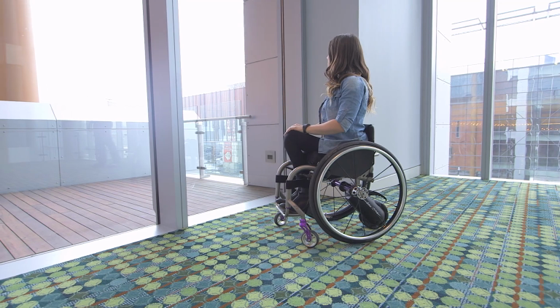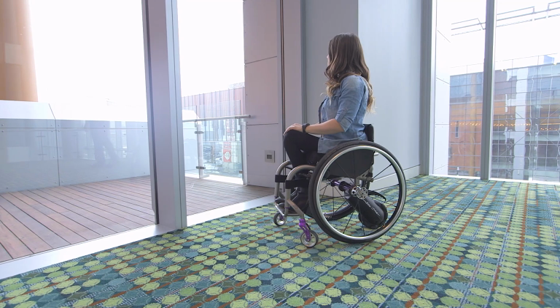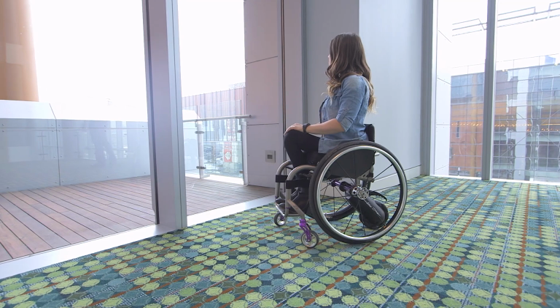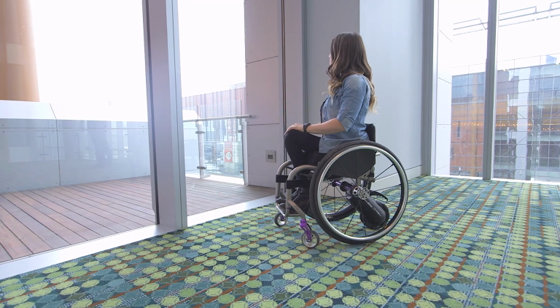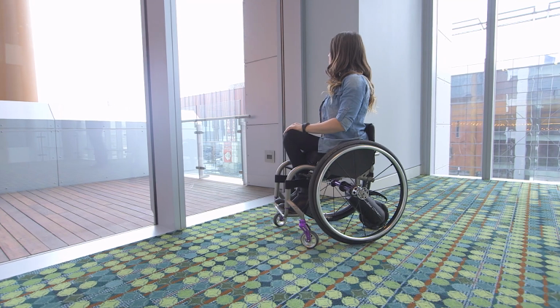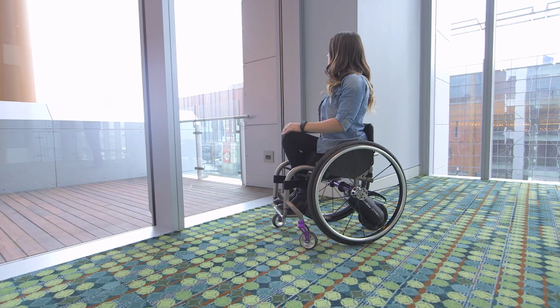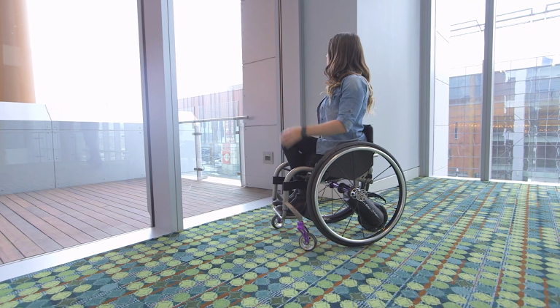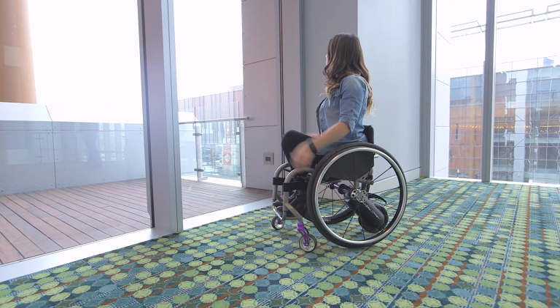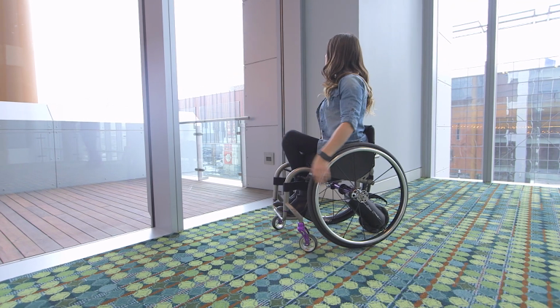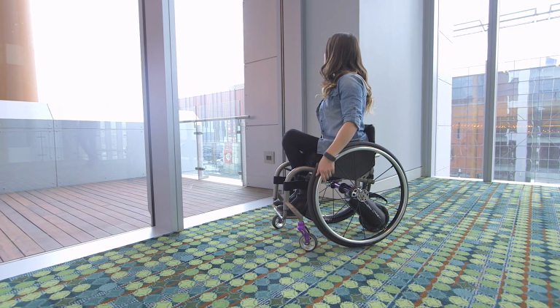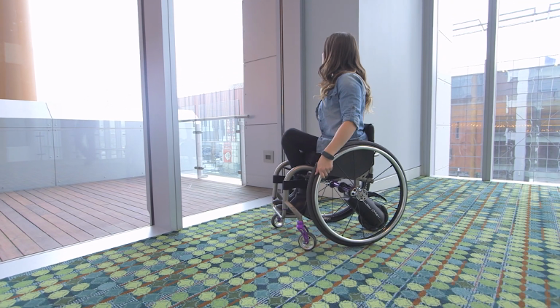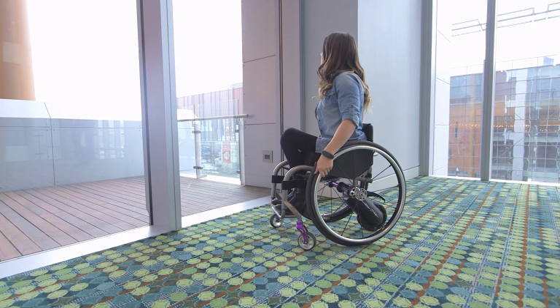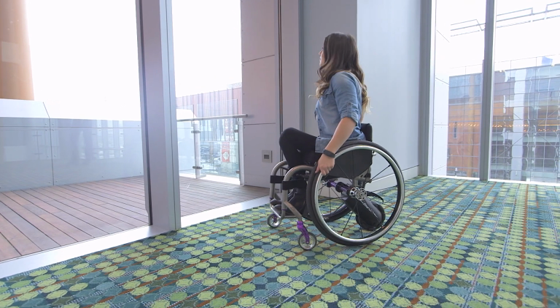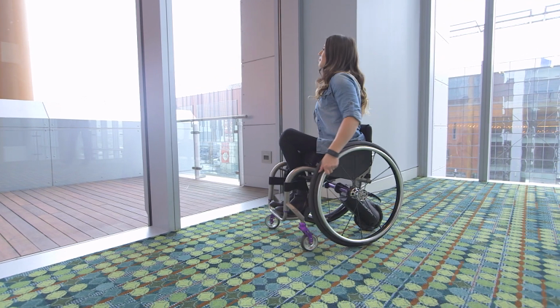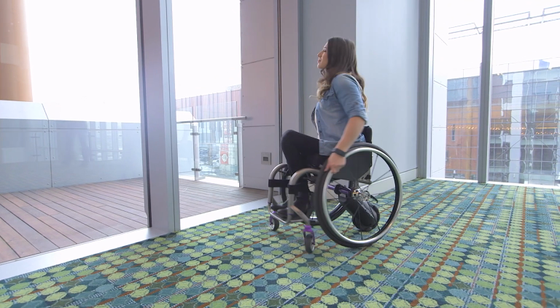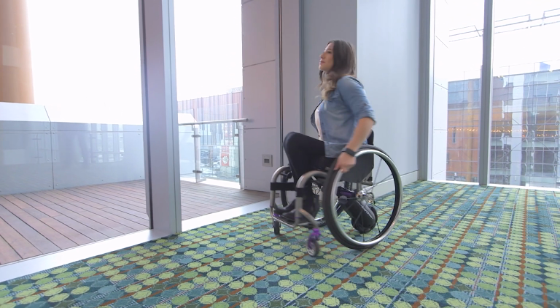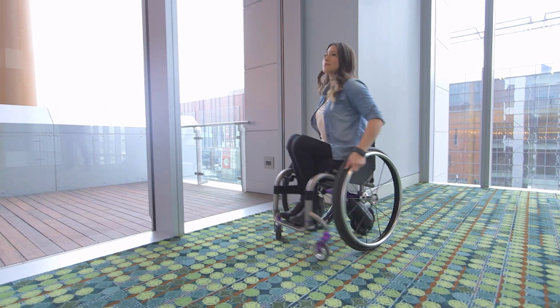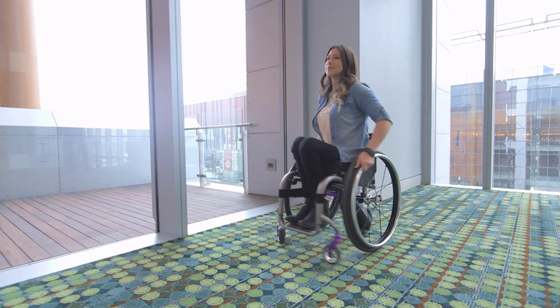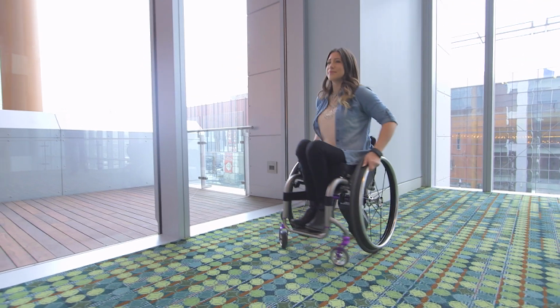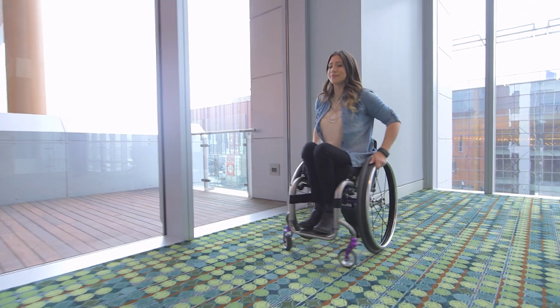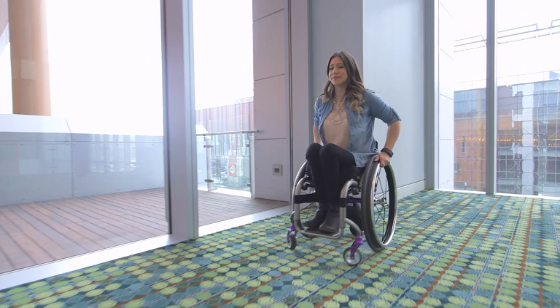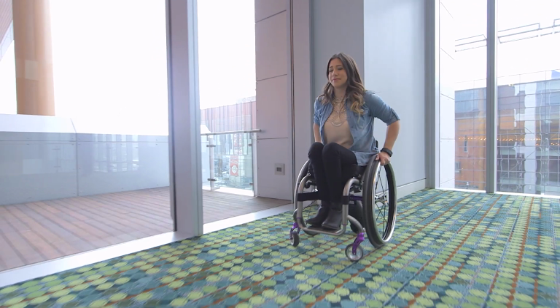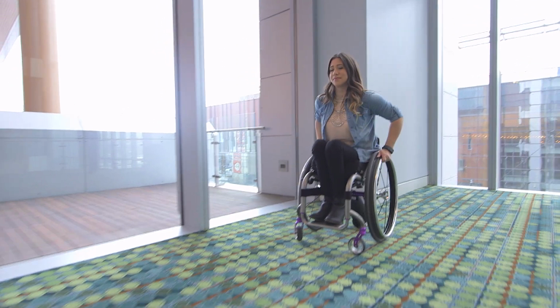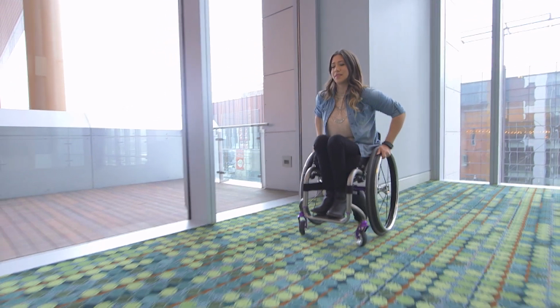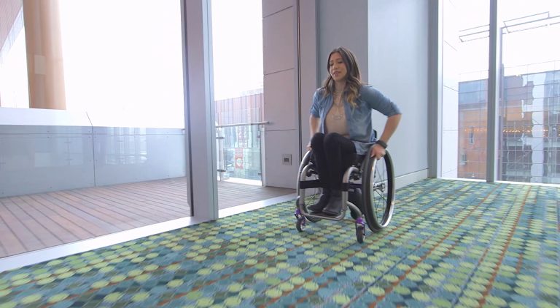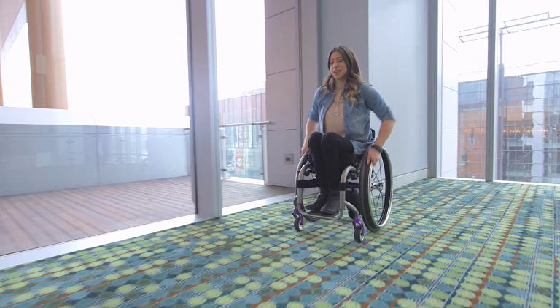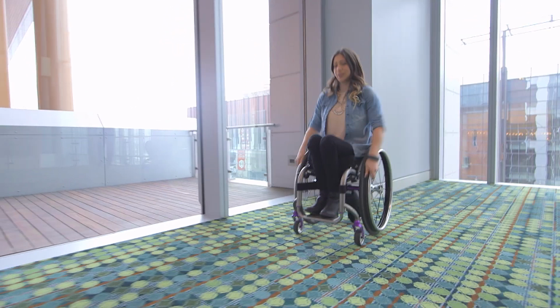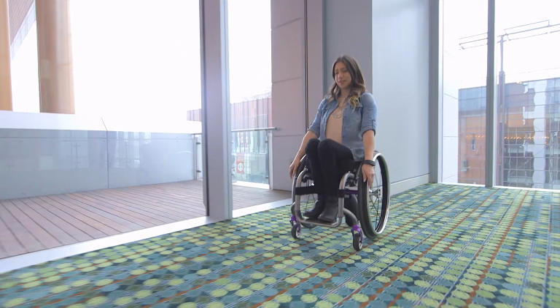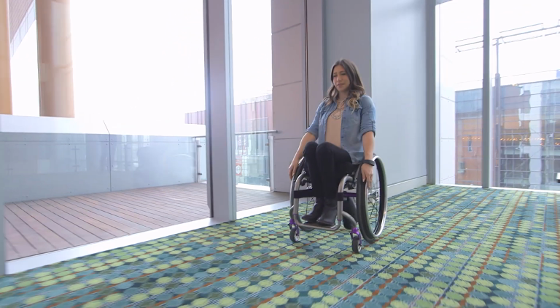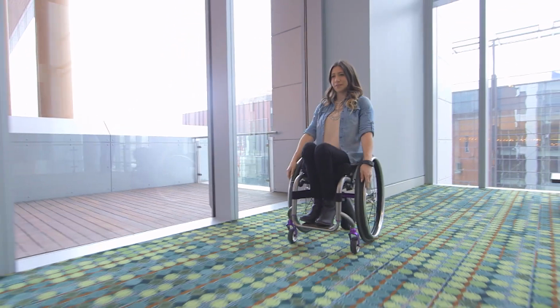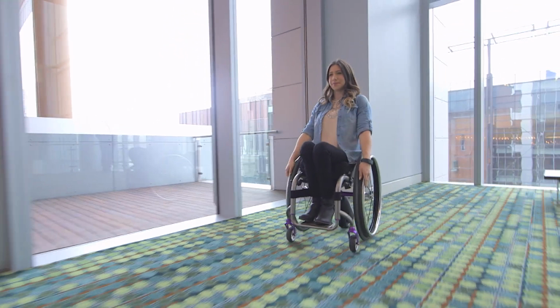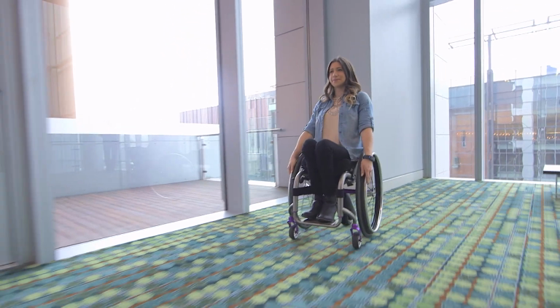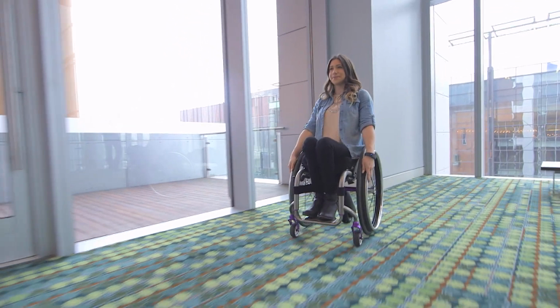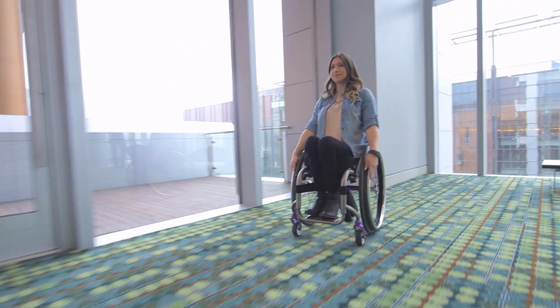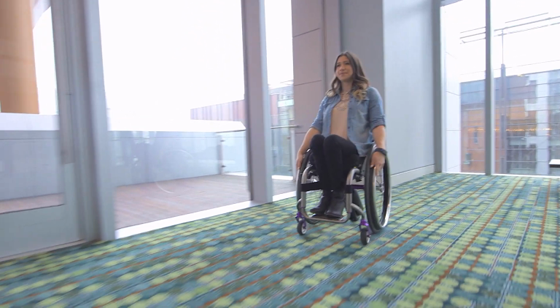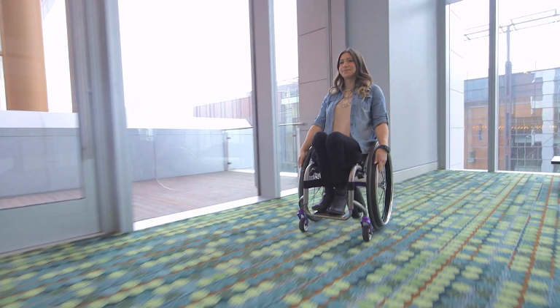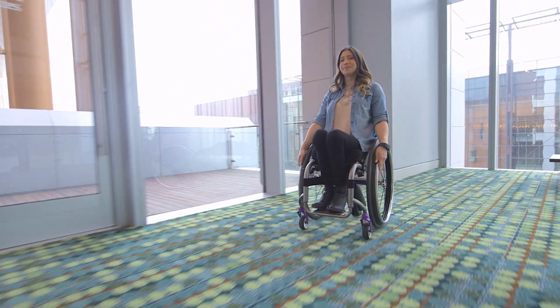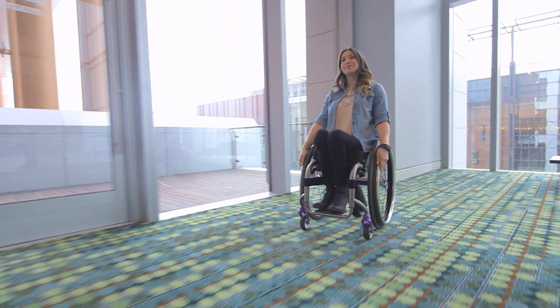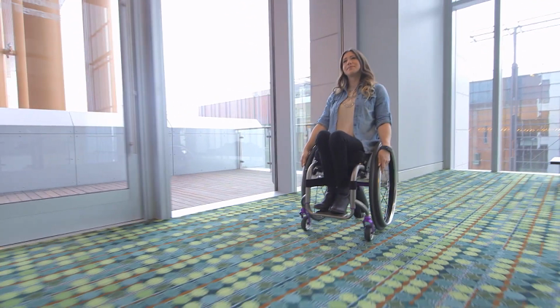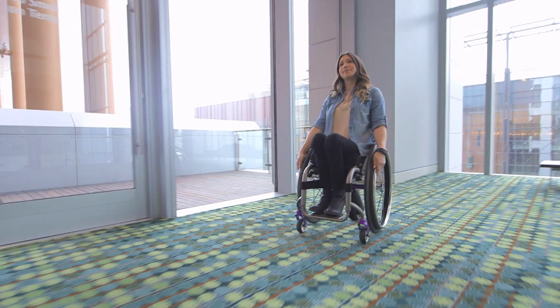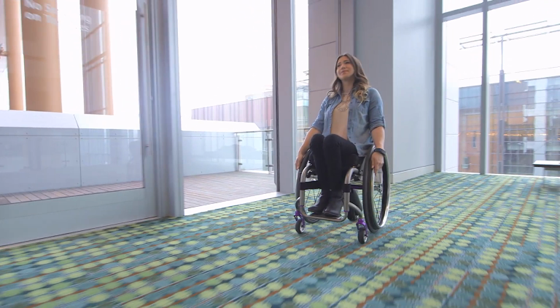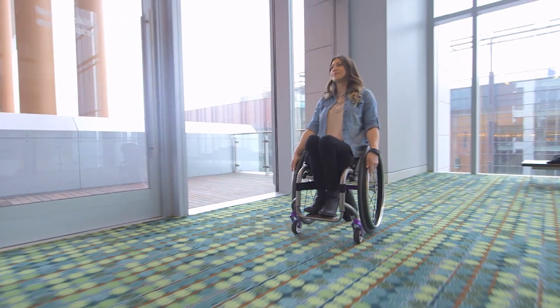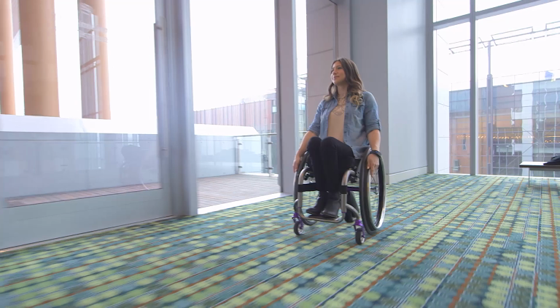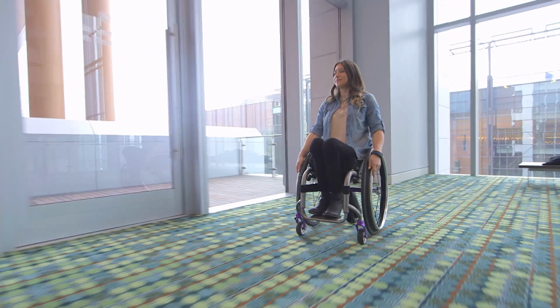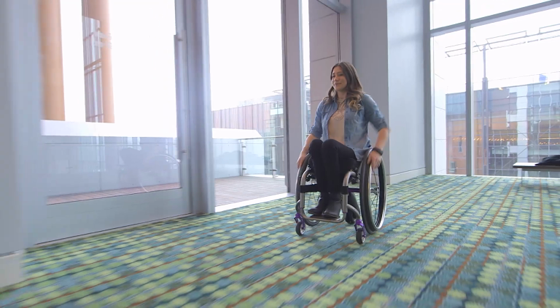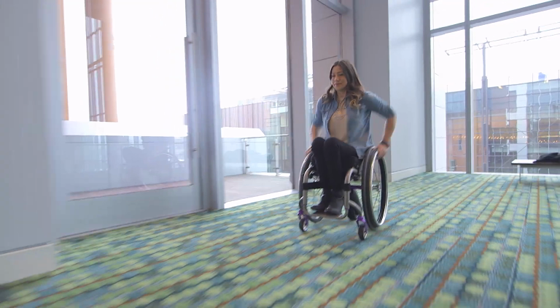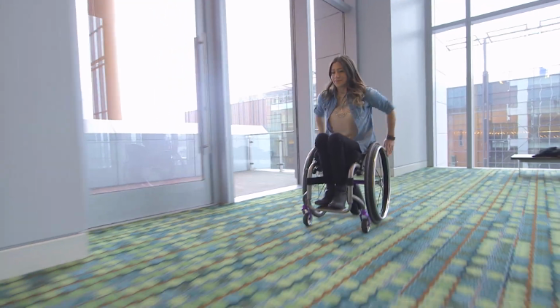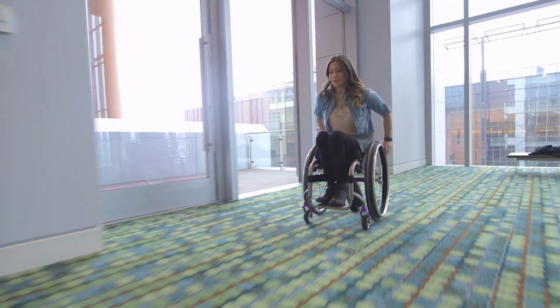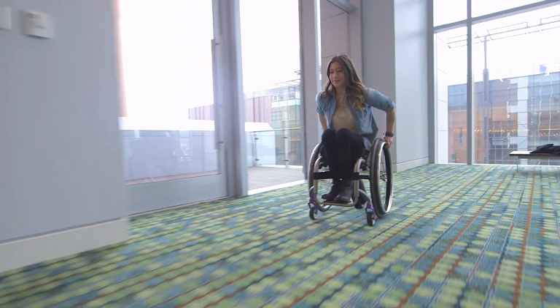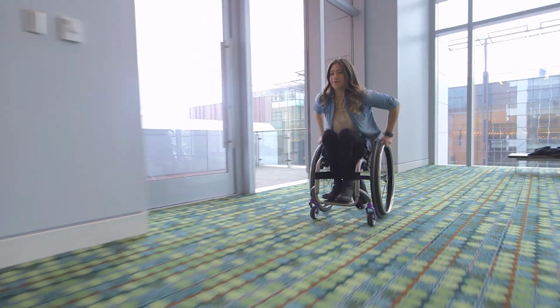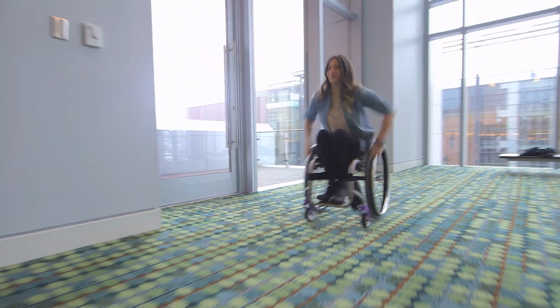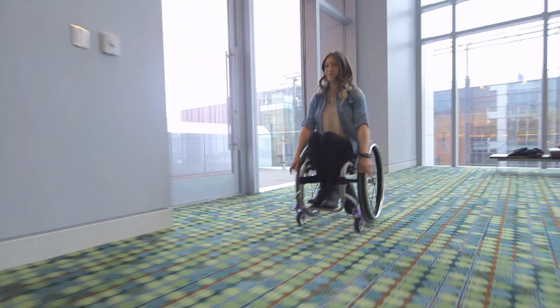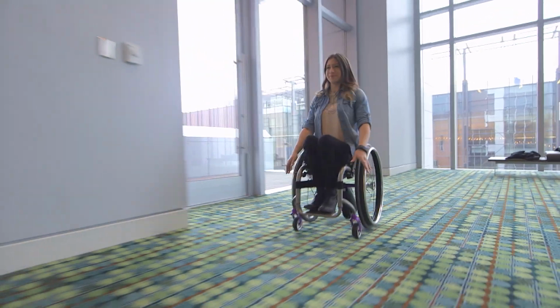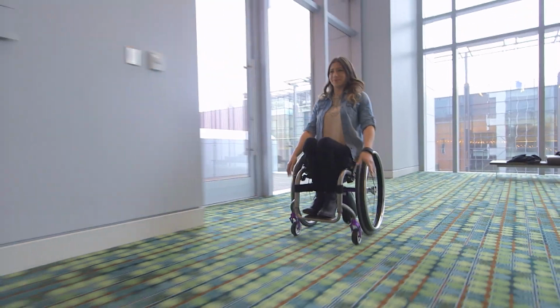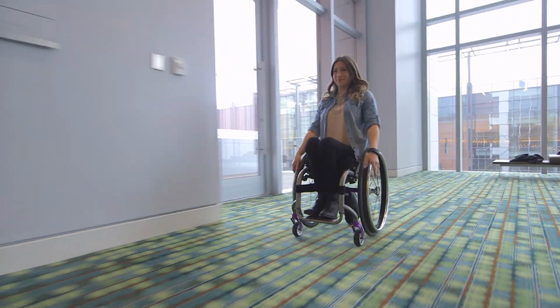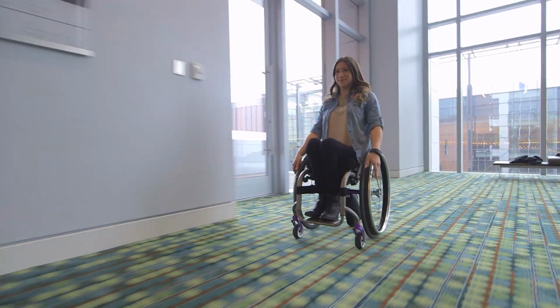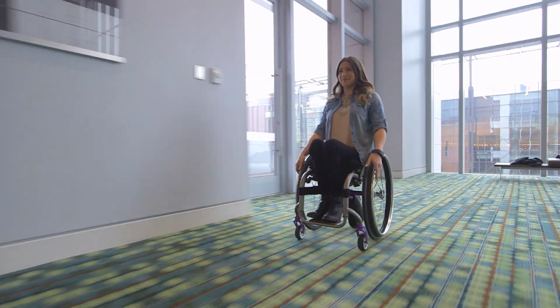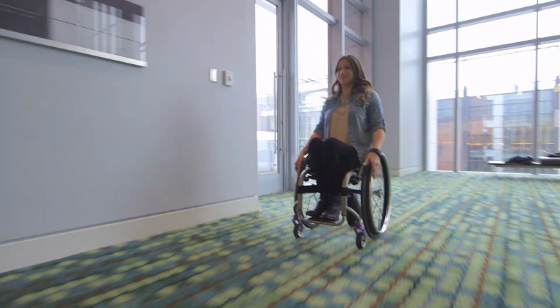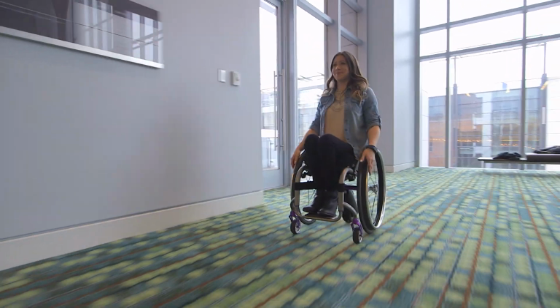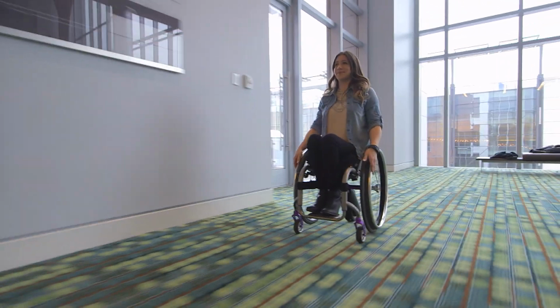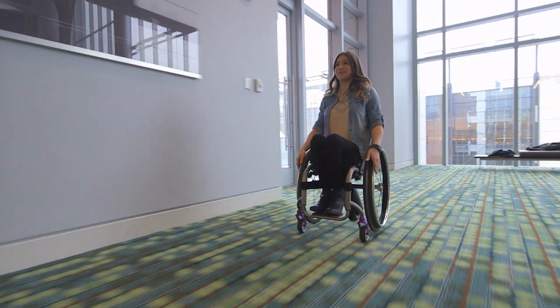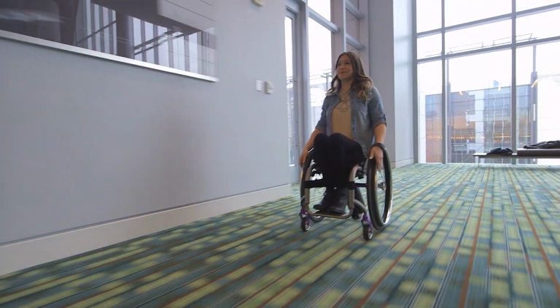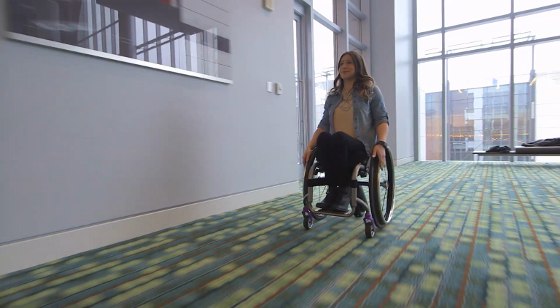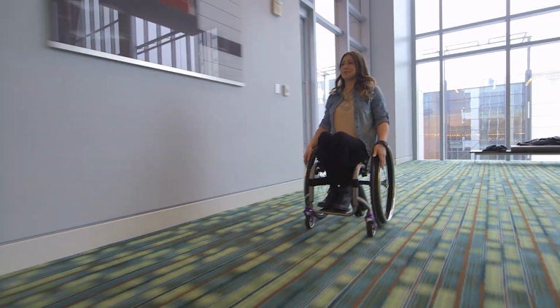The SmartDrive works like a cruise control — you set the speed with the speed of your push. Push slow to go slow, push fast to go faster.